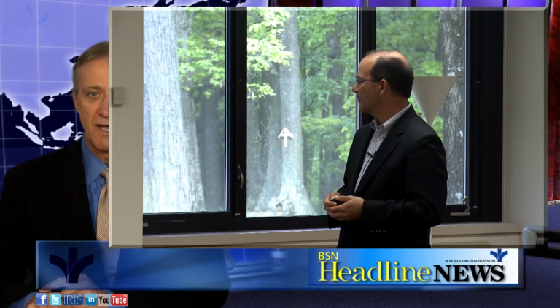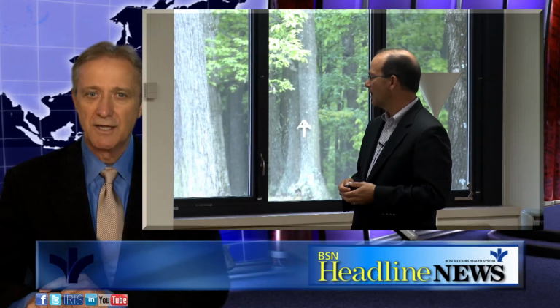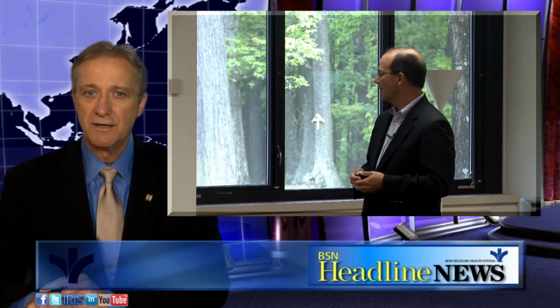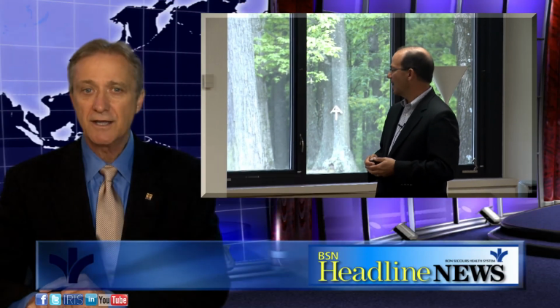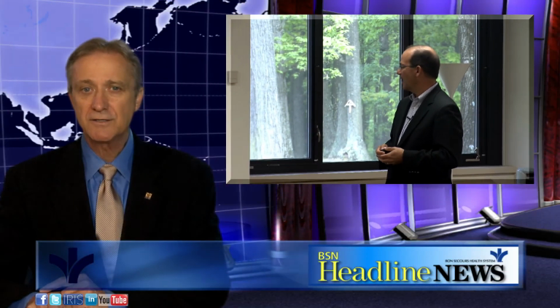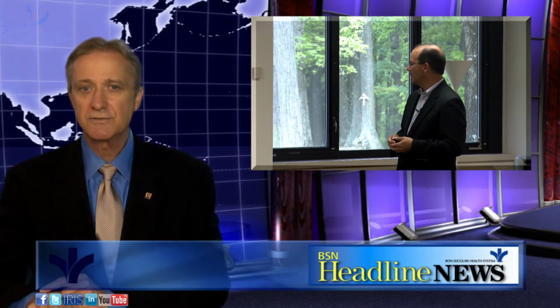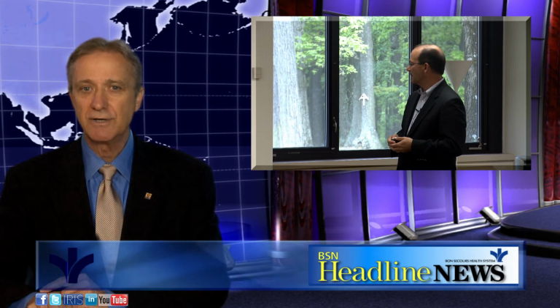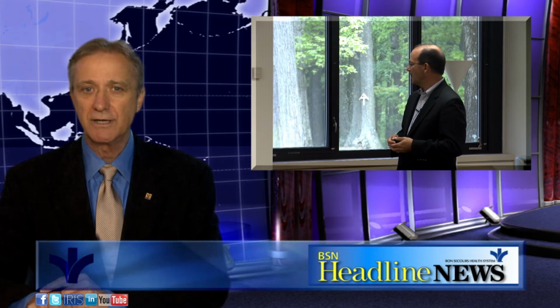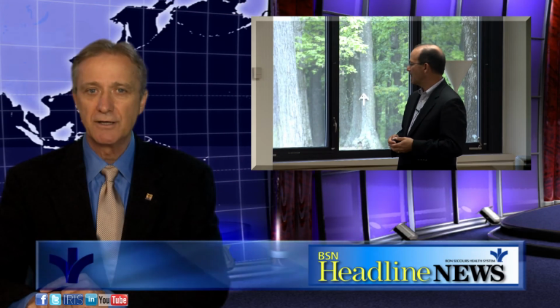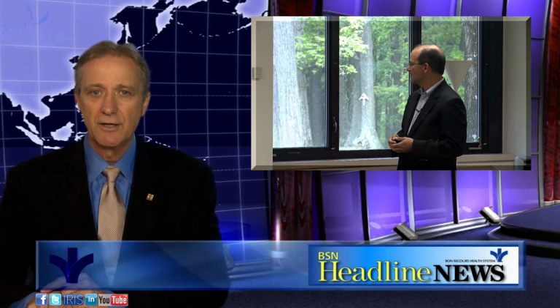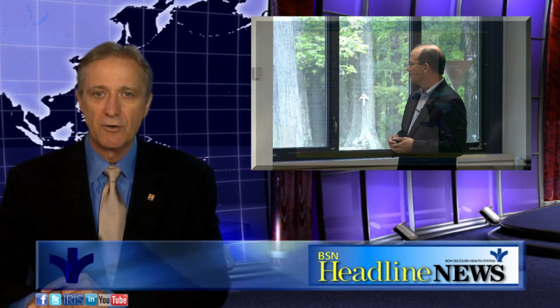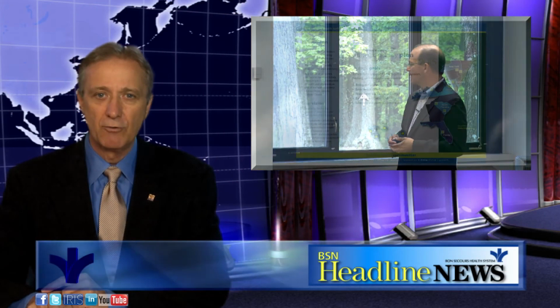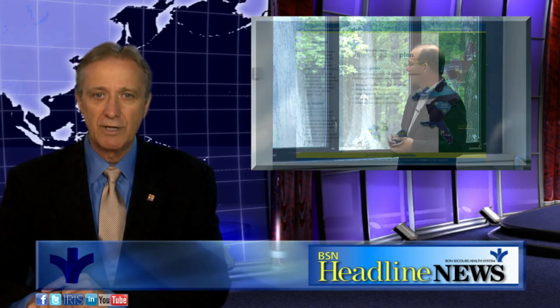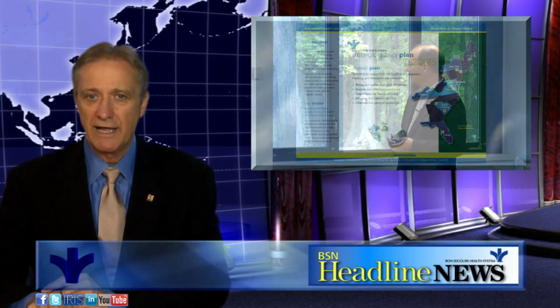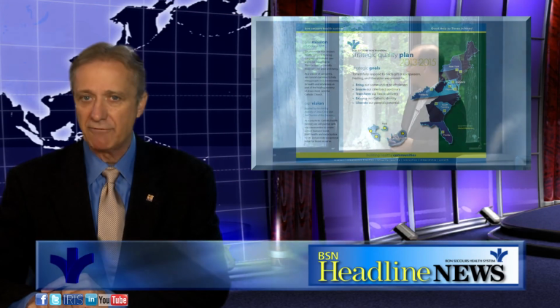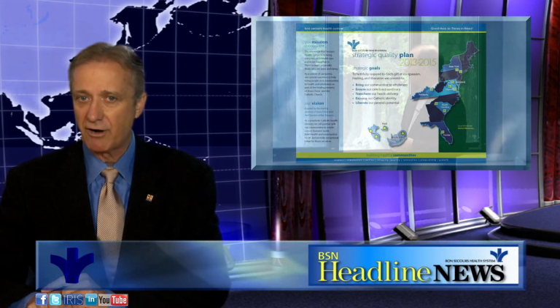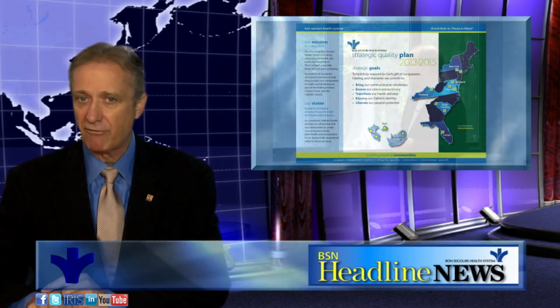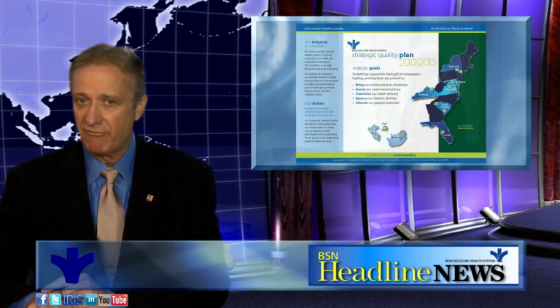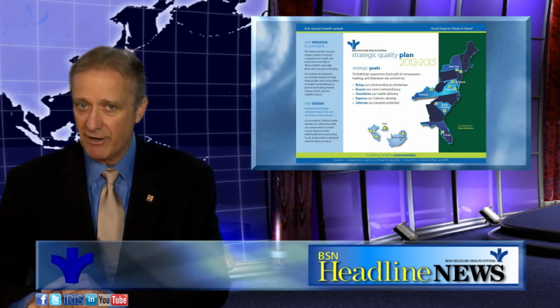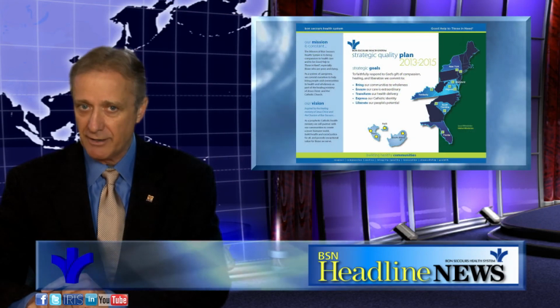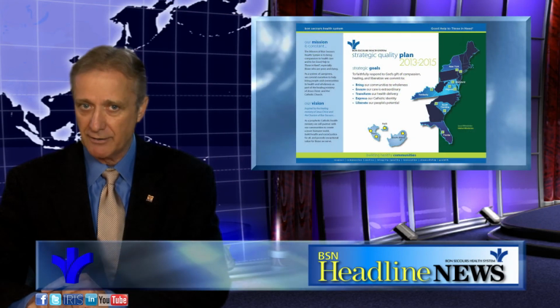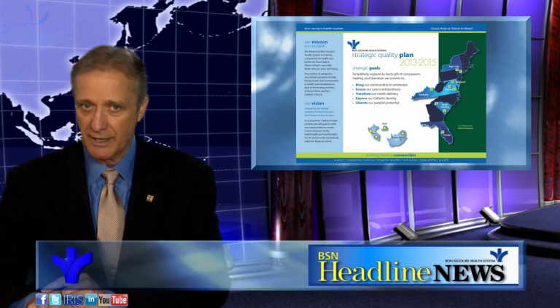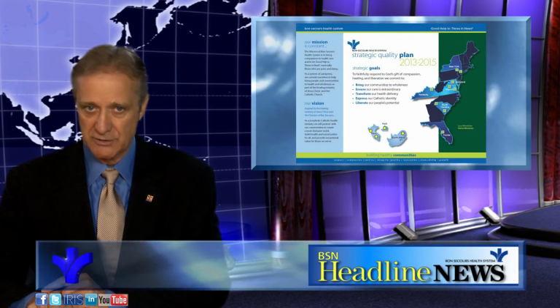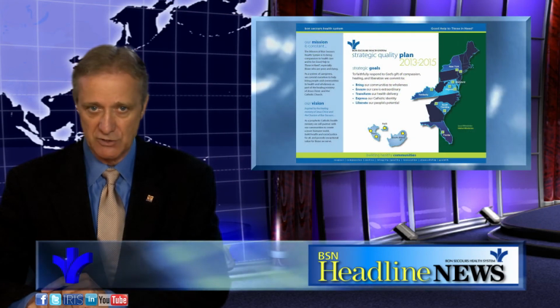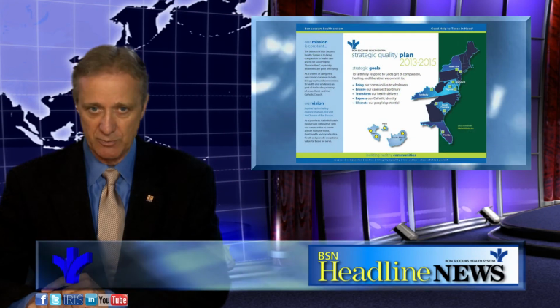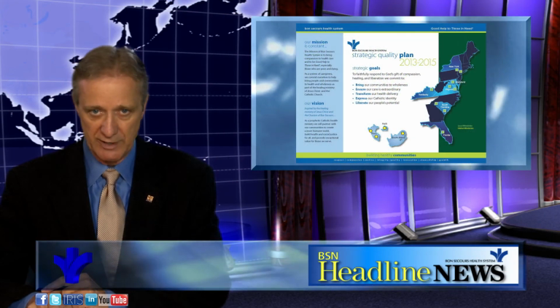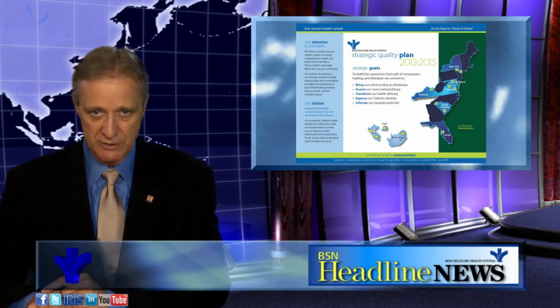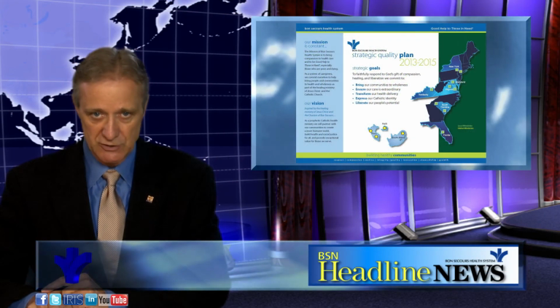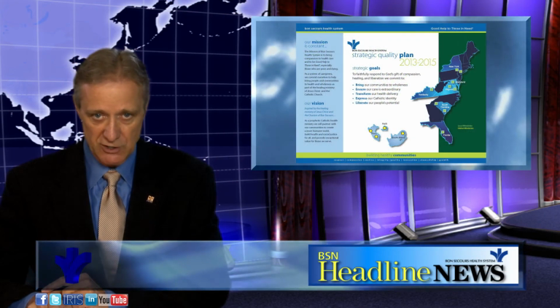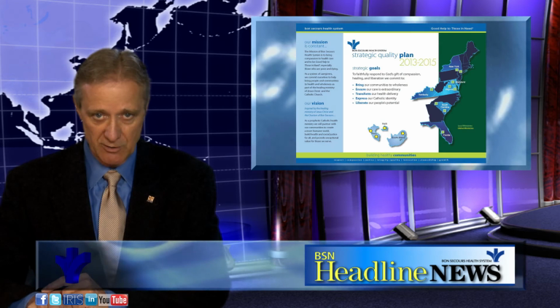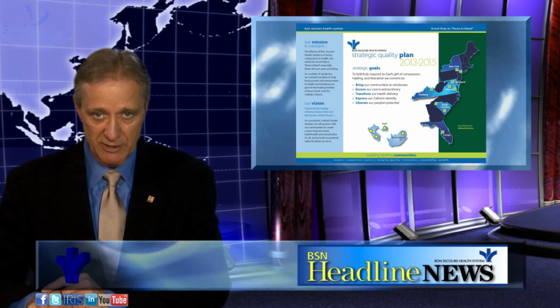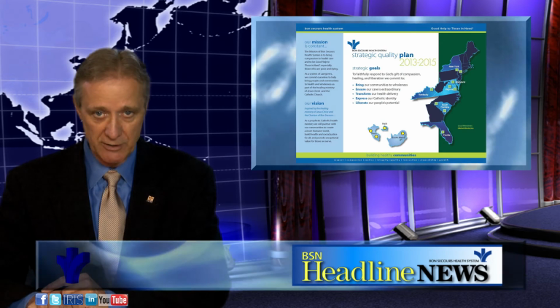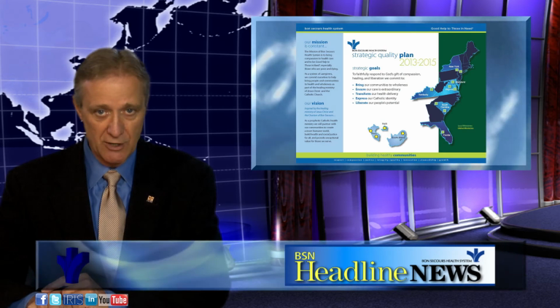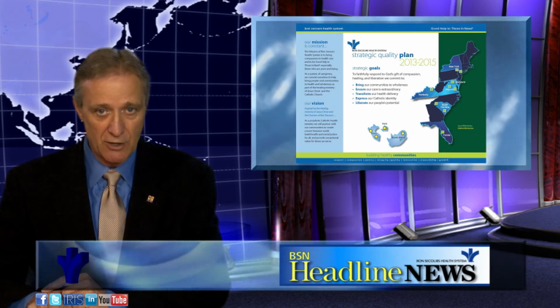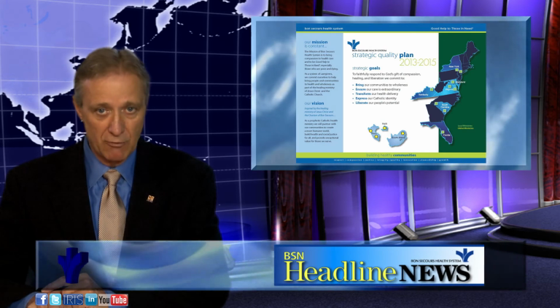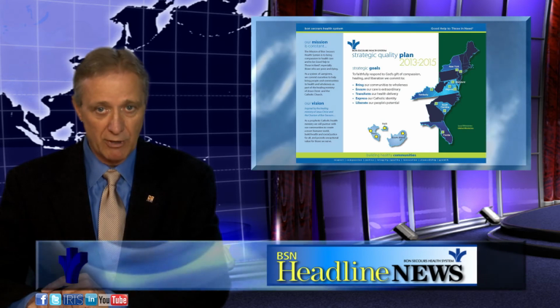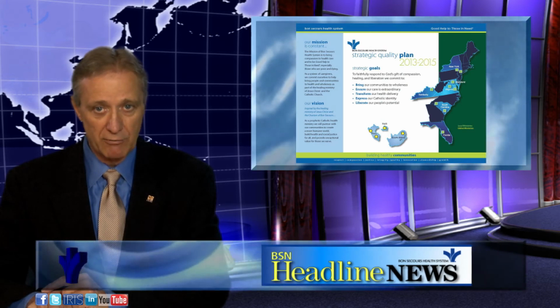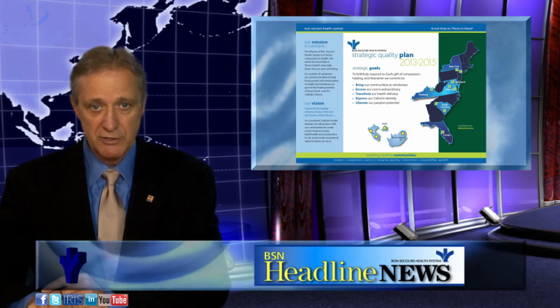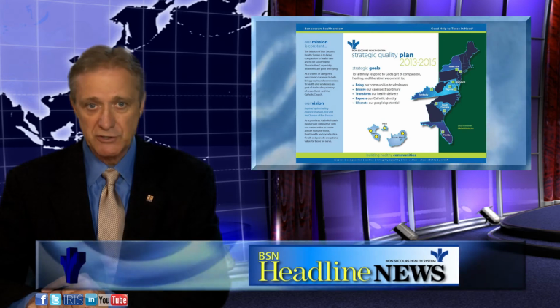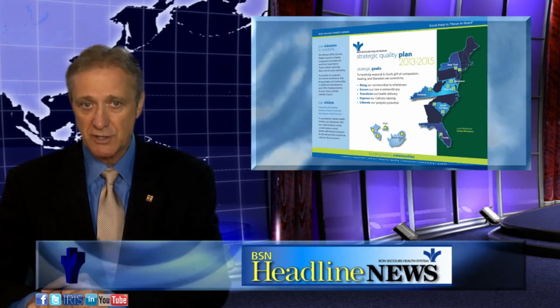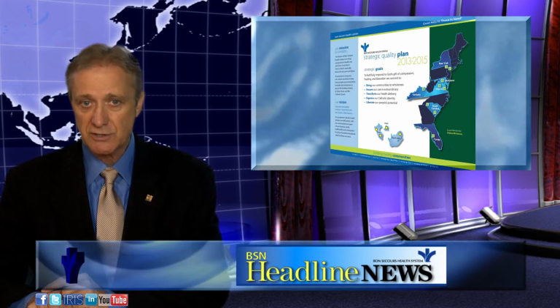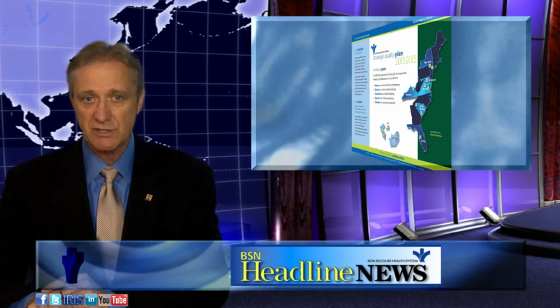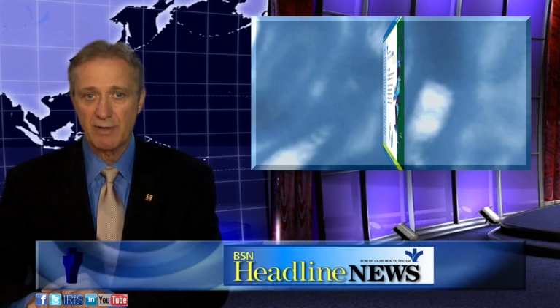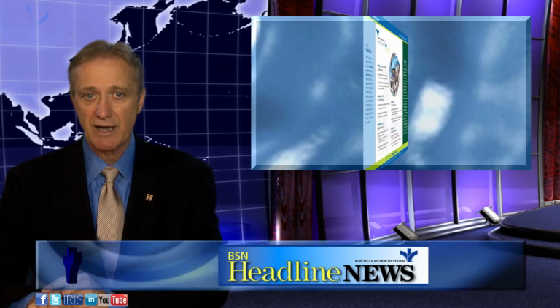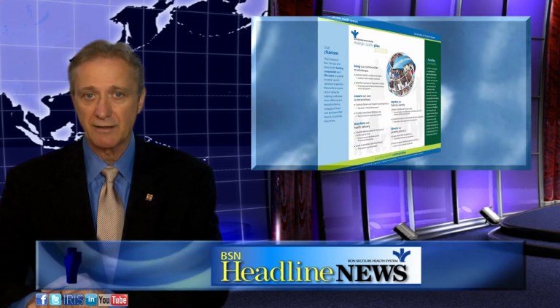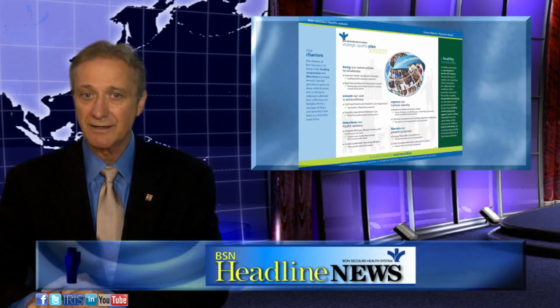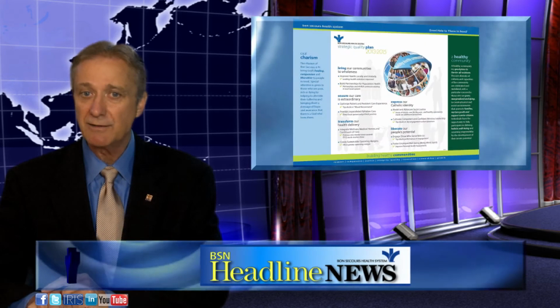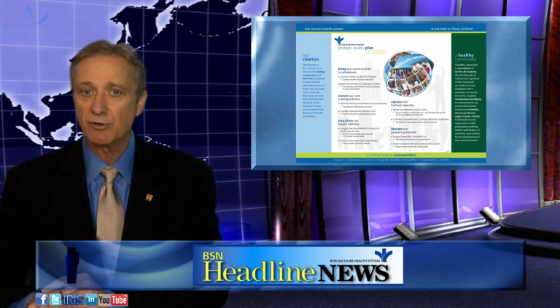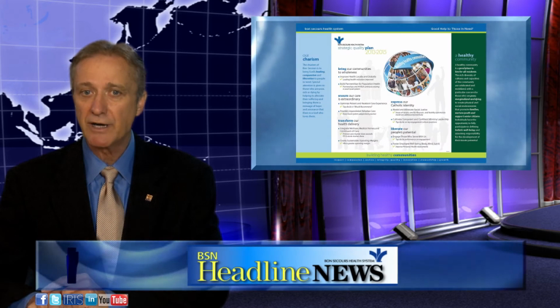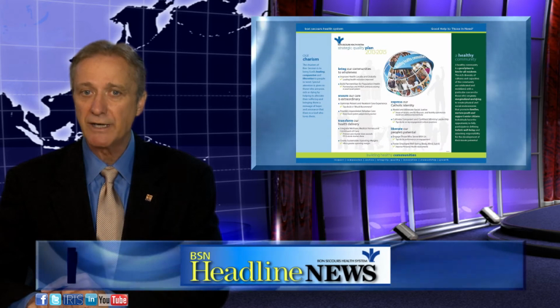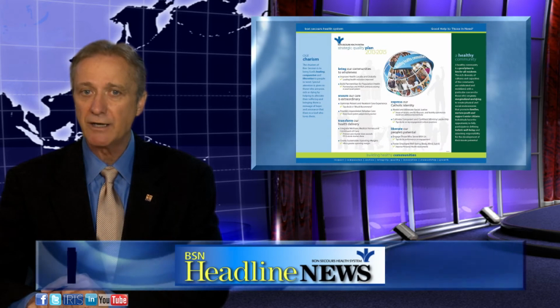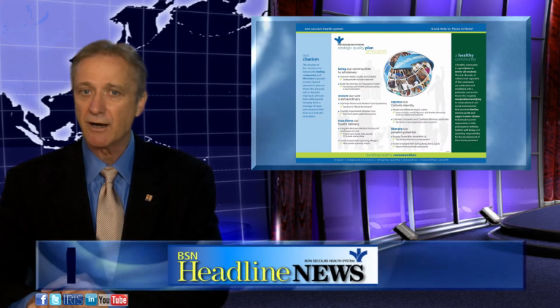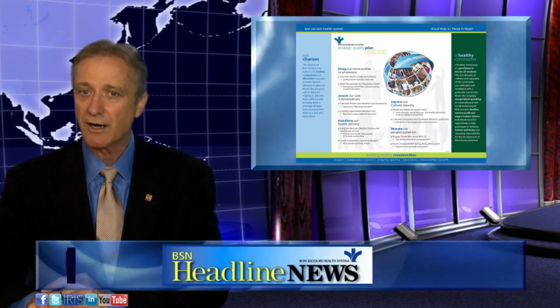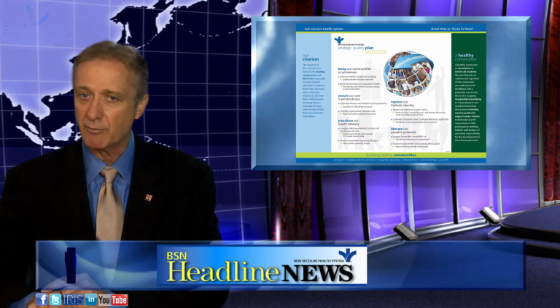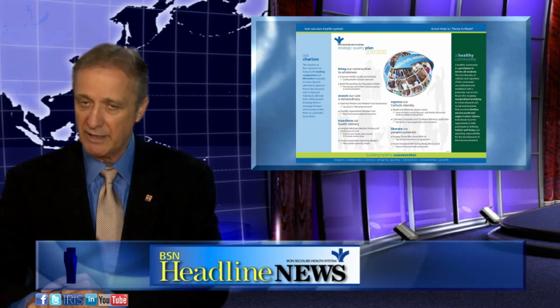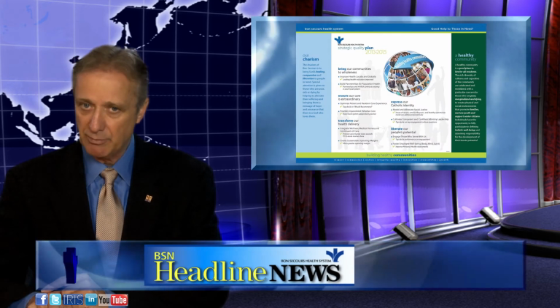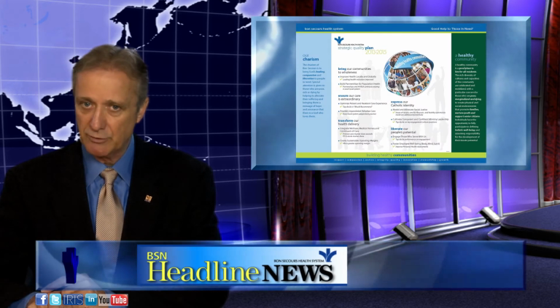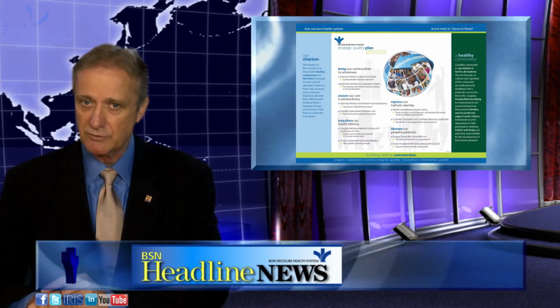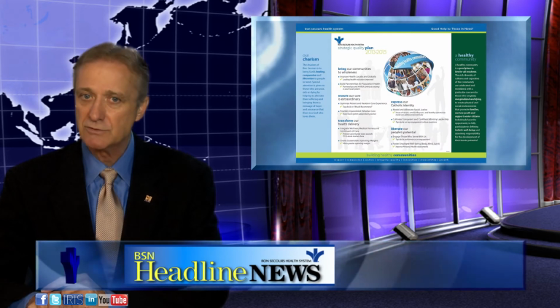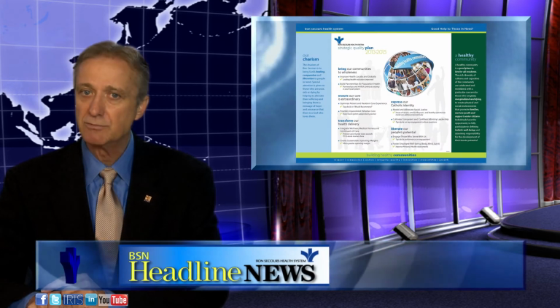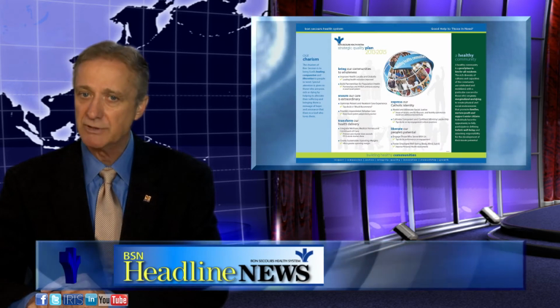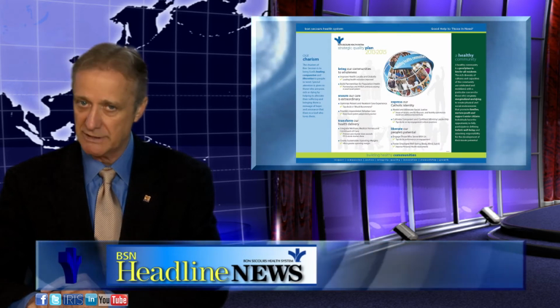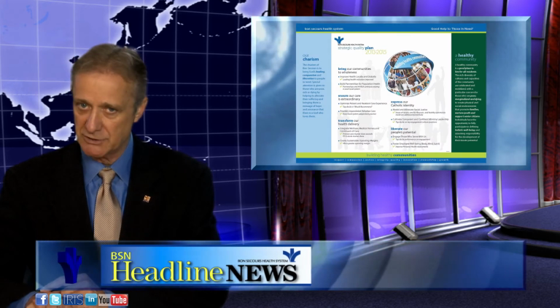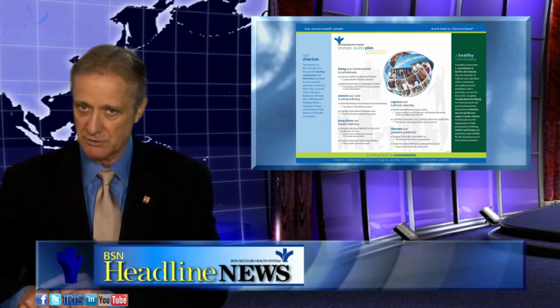Next week, we'll have our final SQP installment where Rich talks about liberating our people's potential.